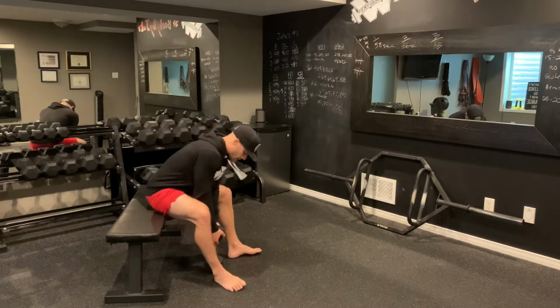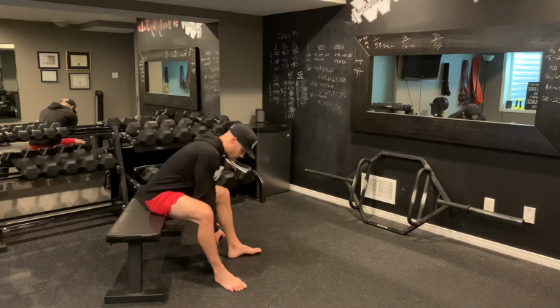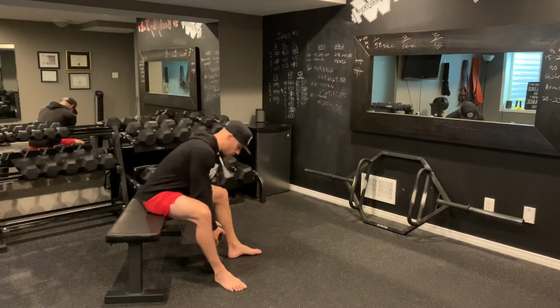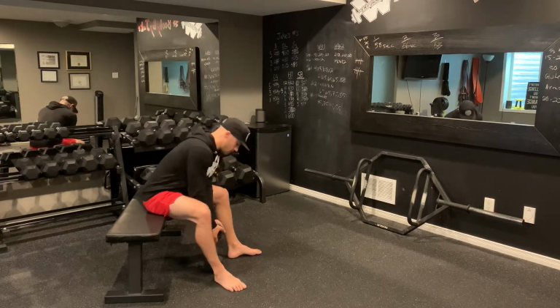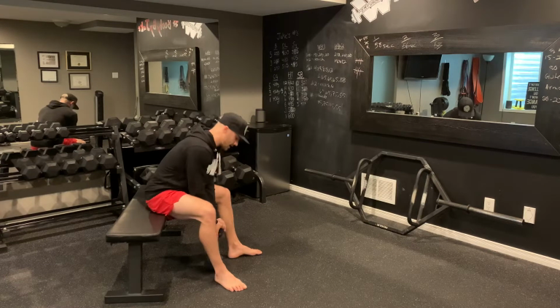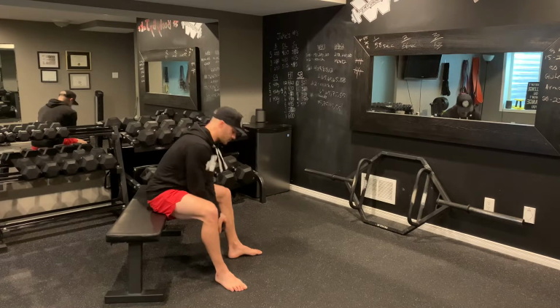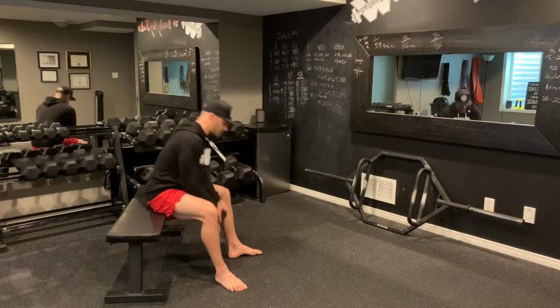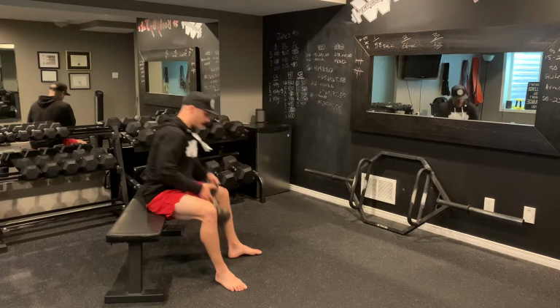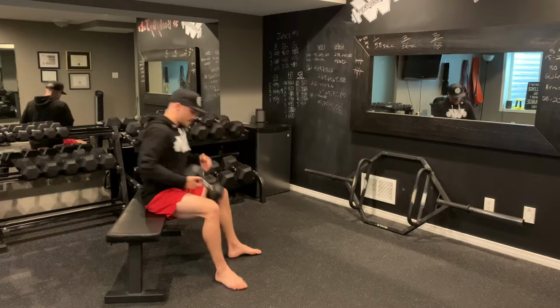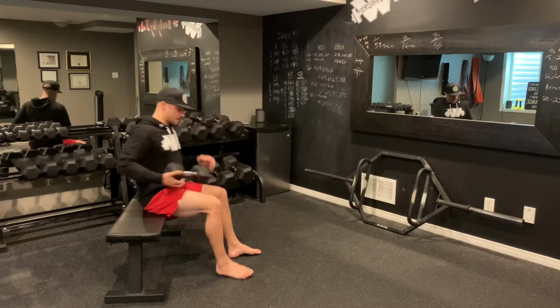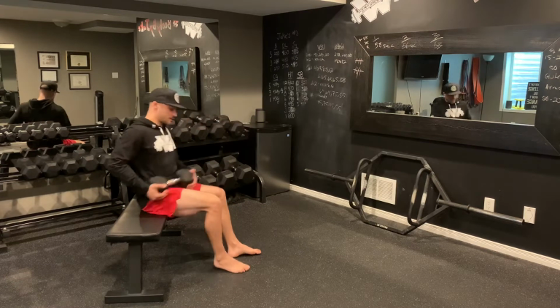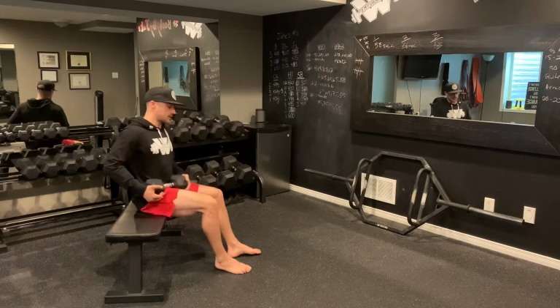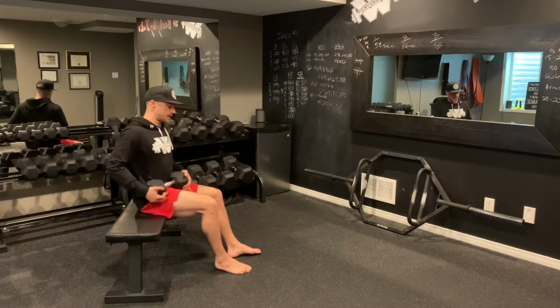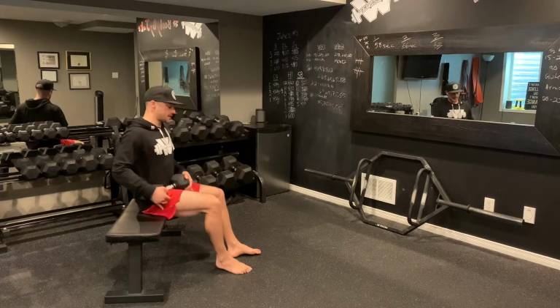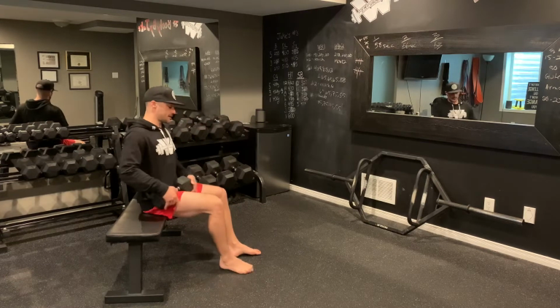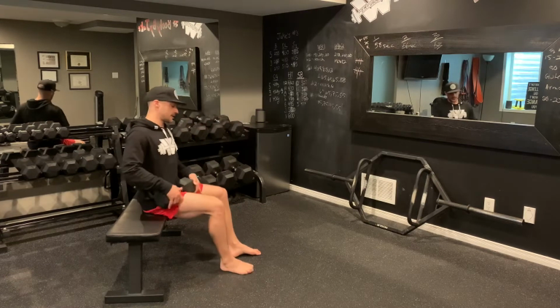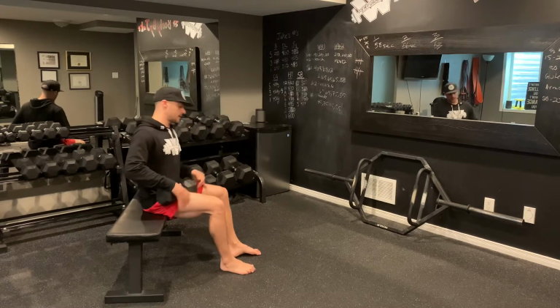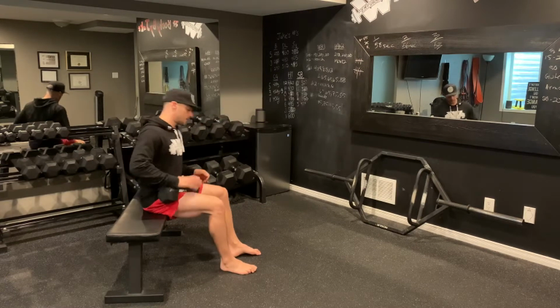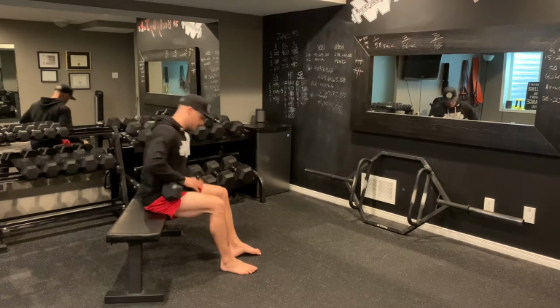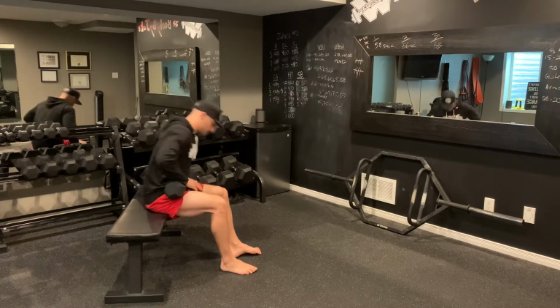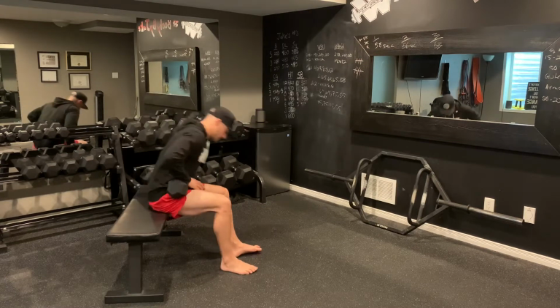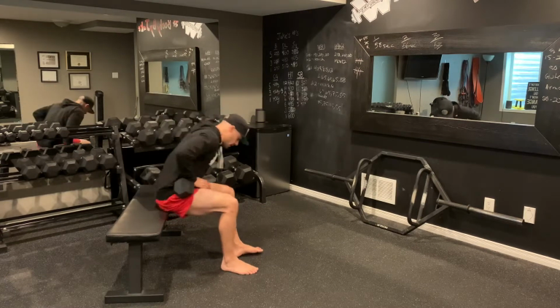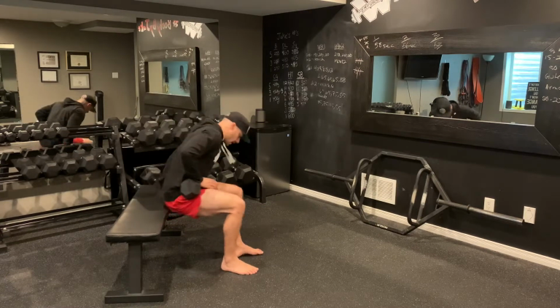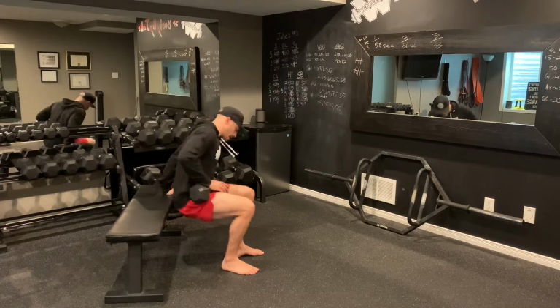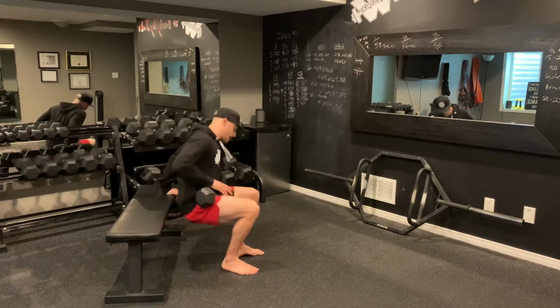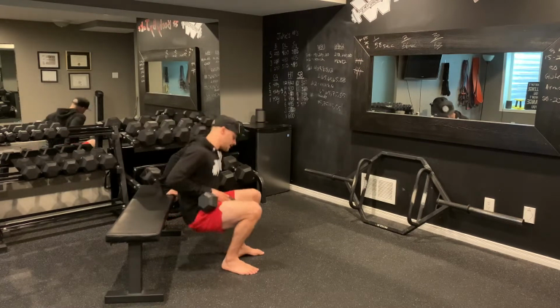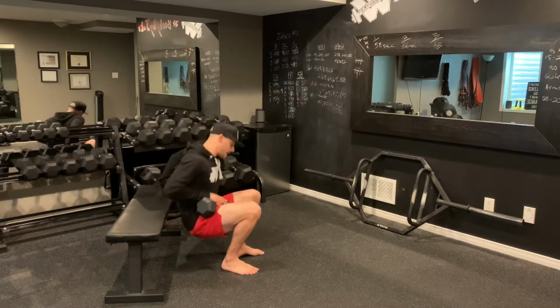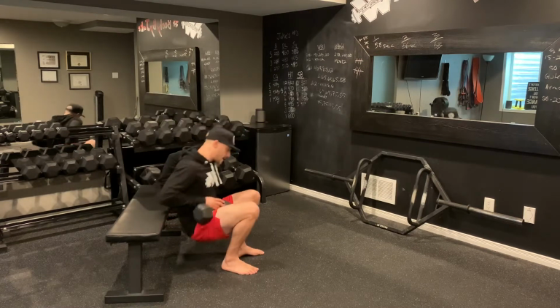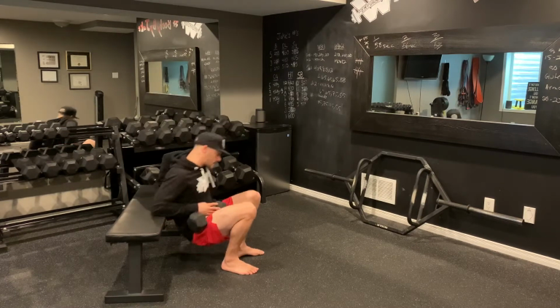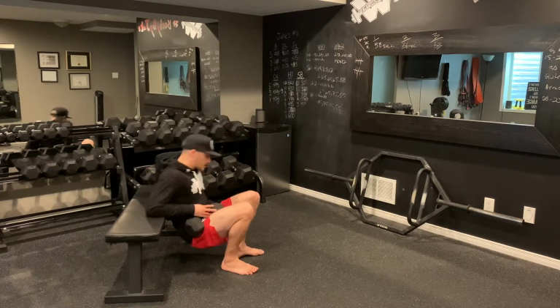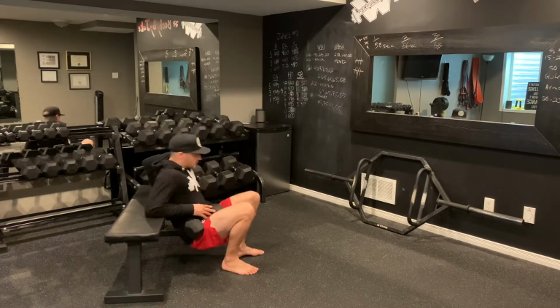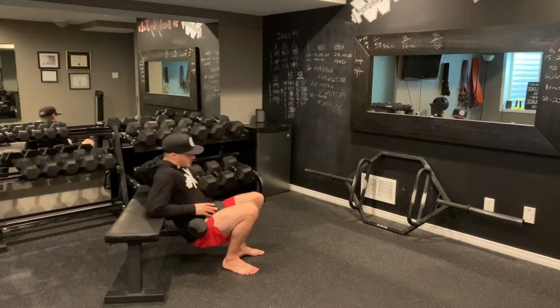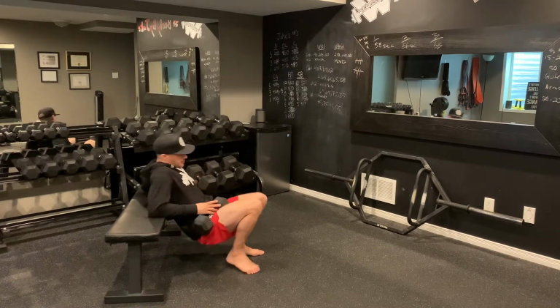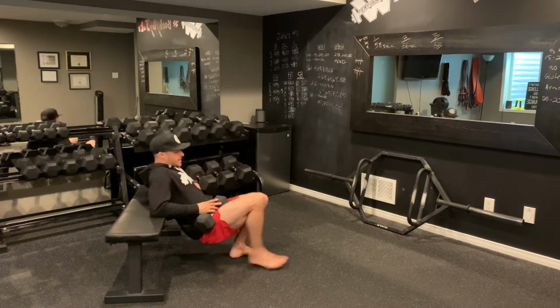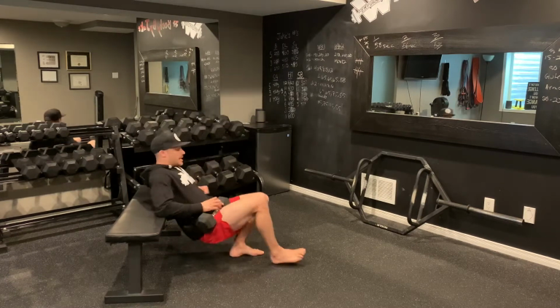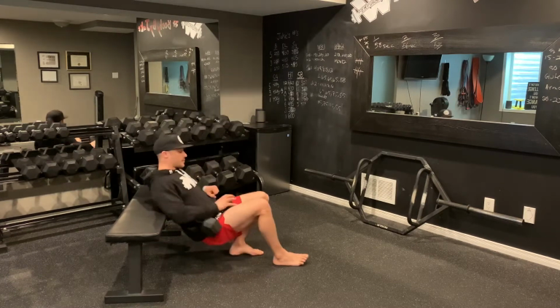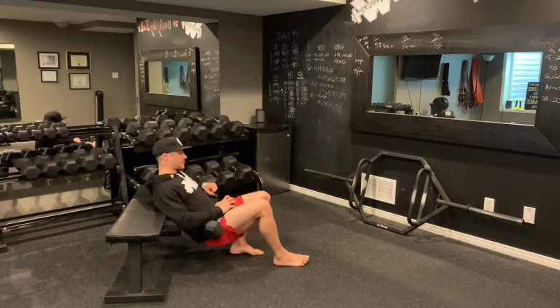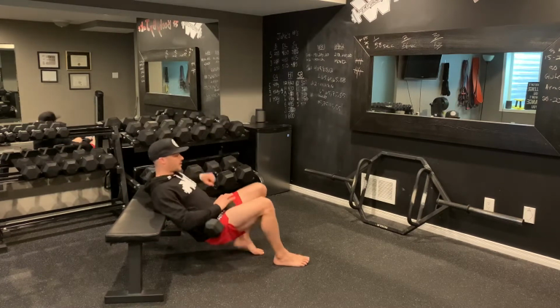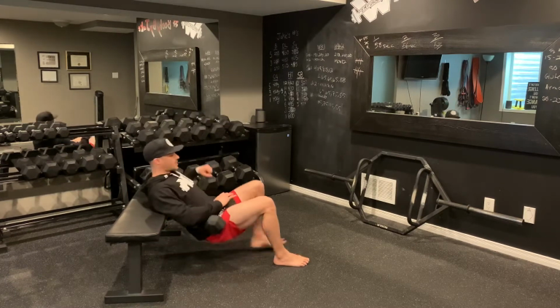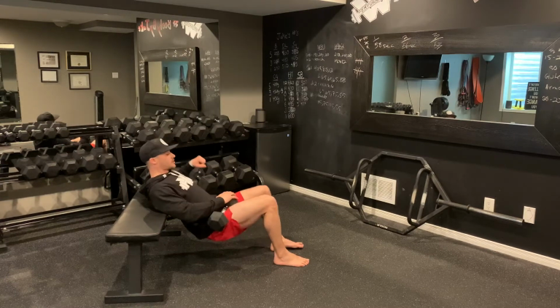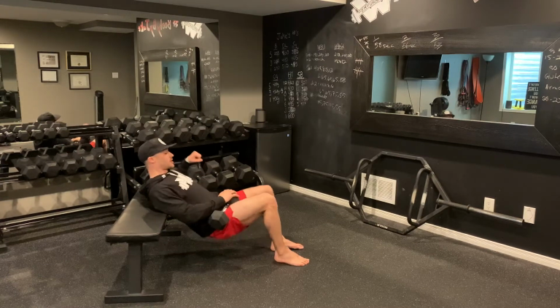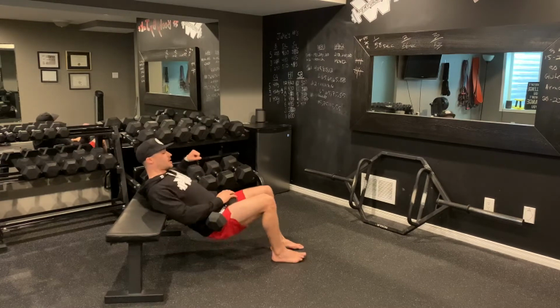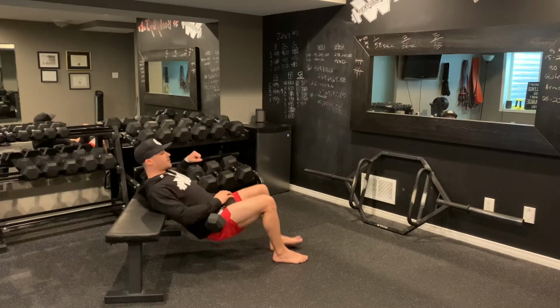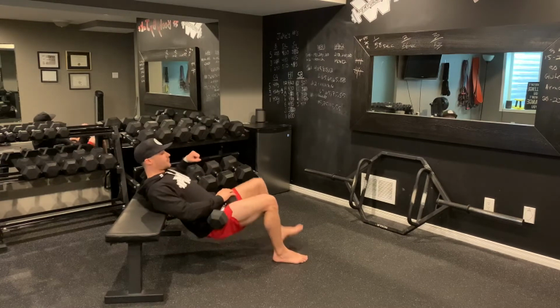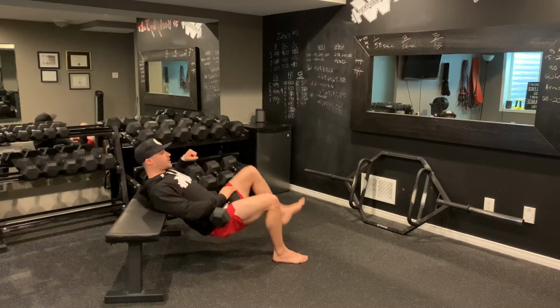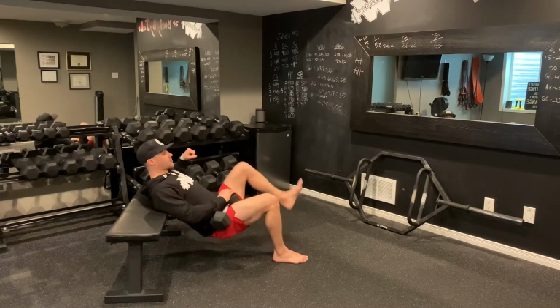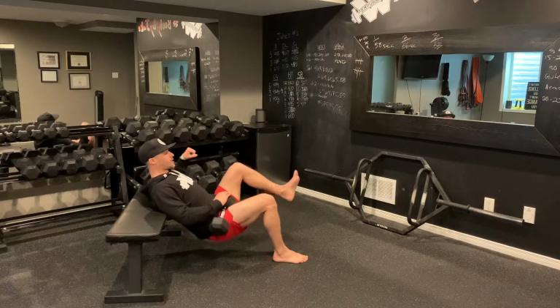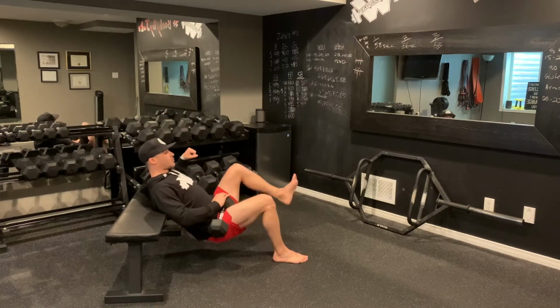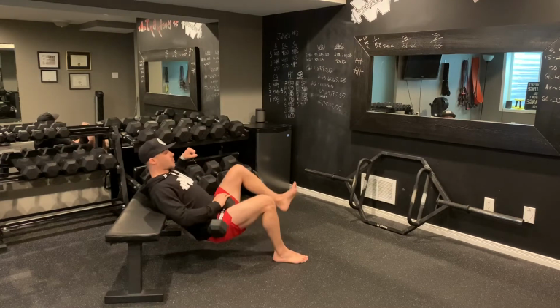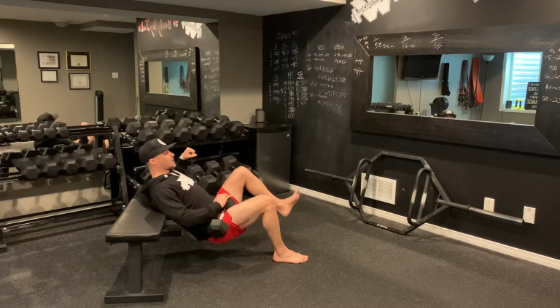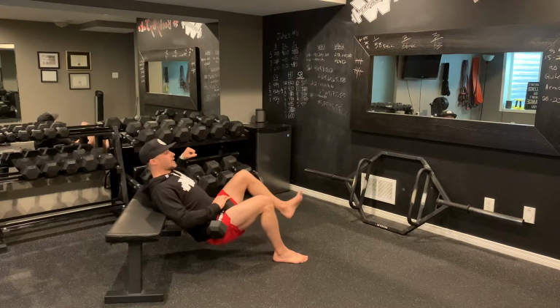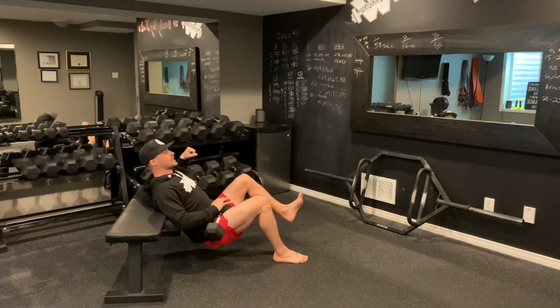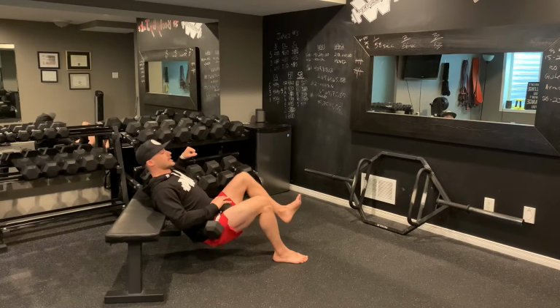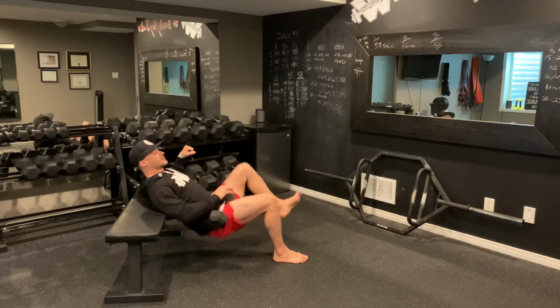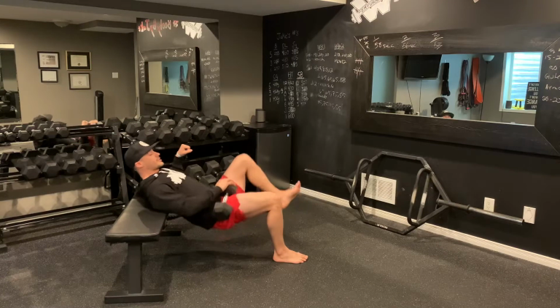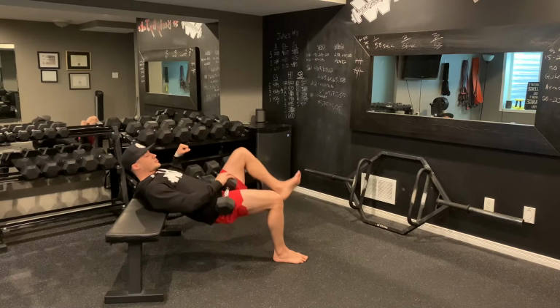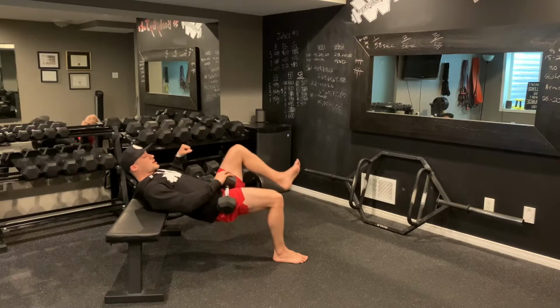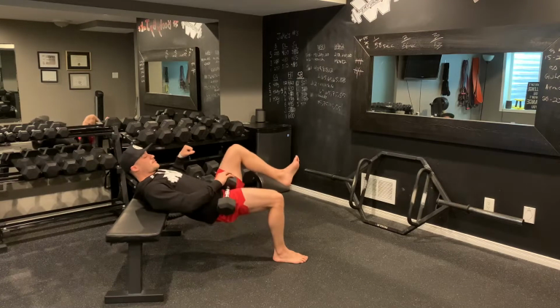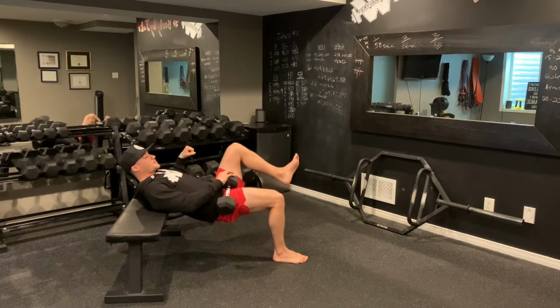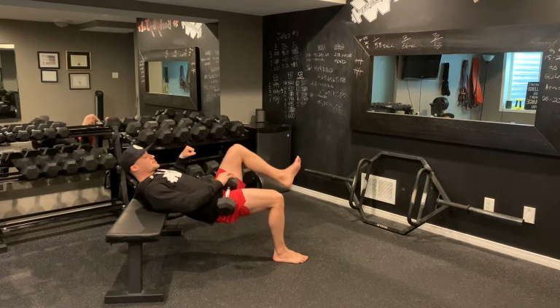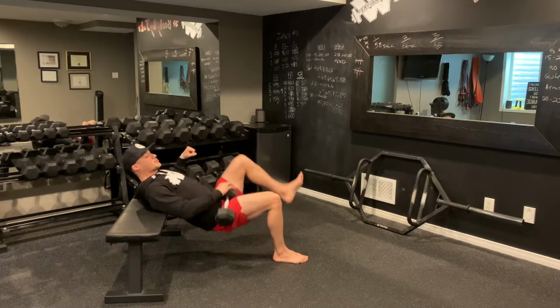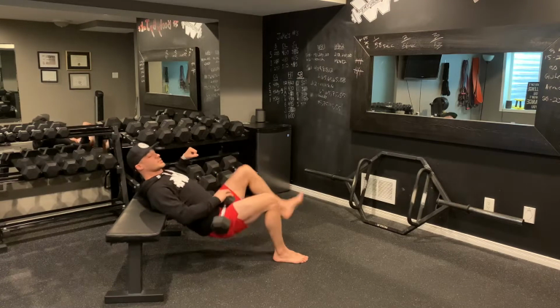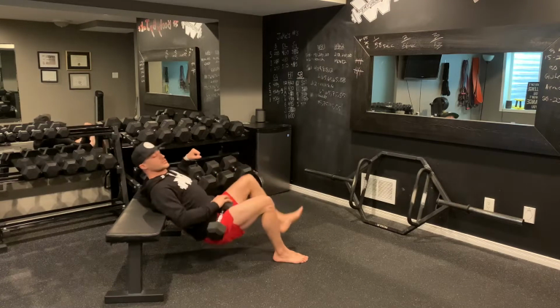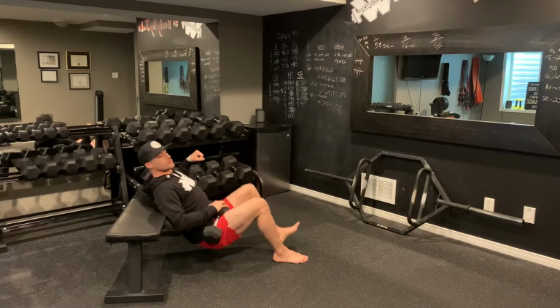Your two exercises: you've got single leg hip thrusts. From here, one leg down, we're gonna drive up — like that.